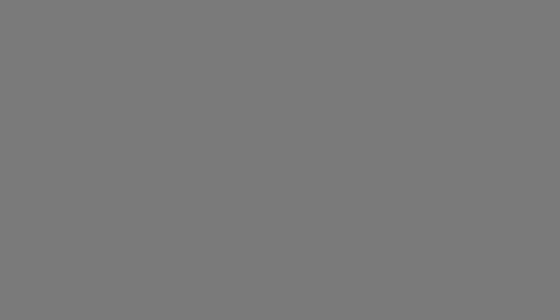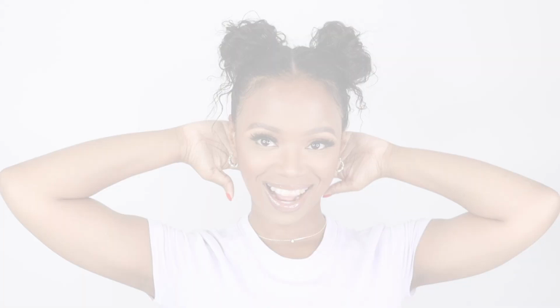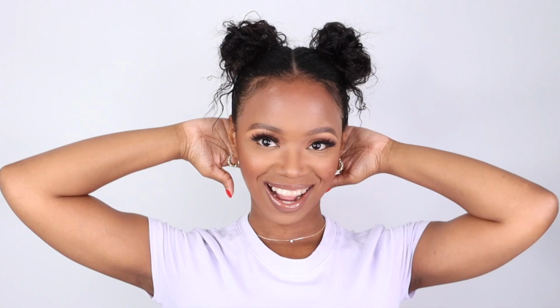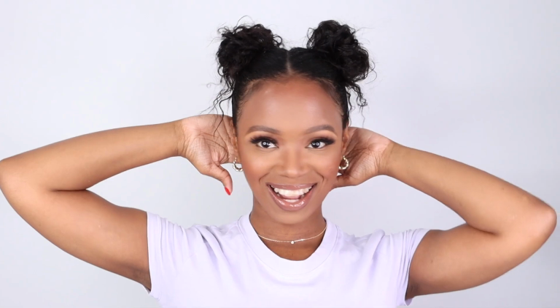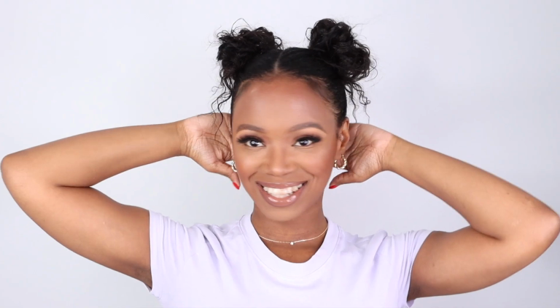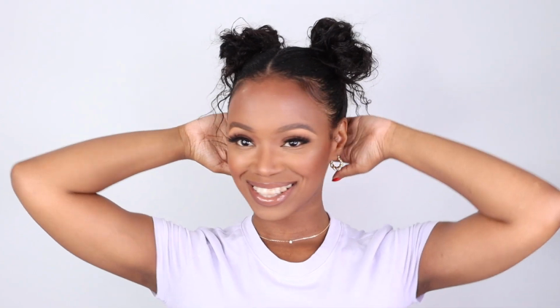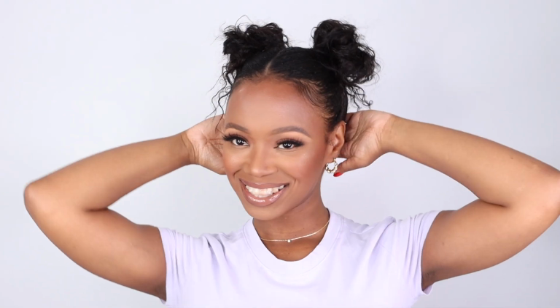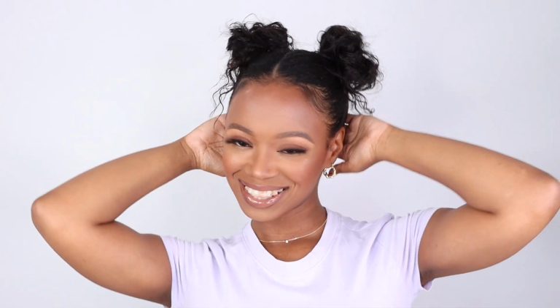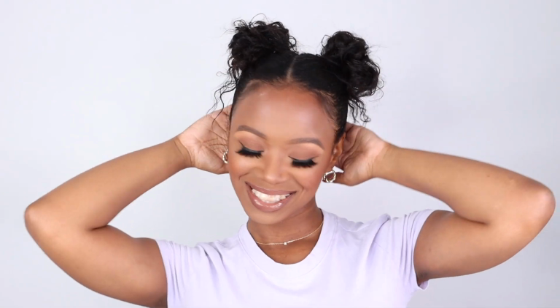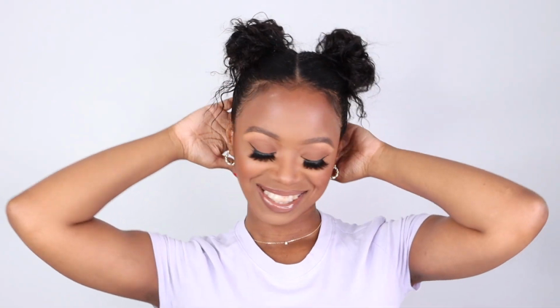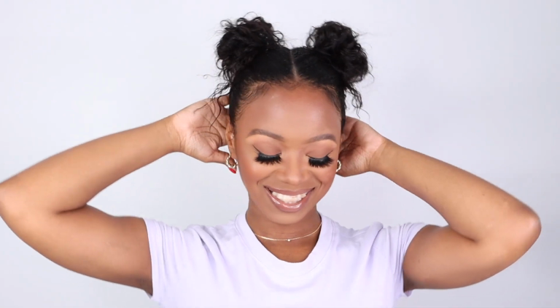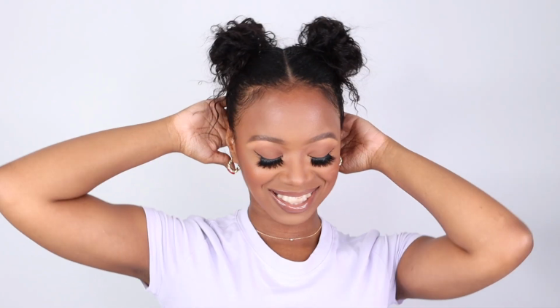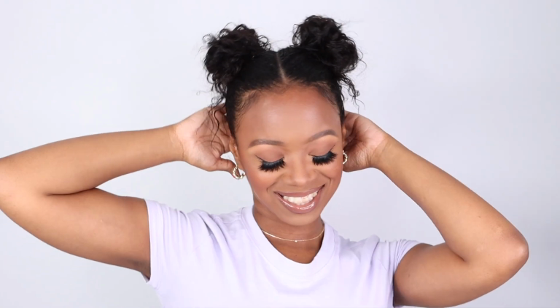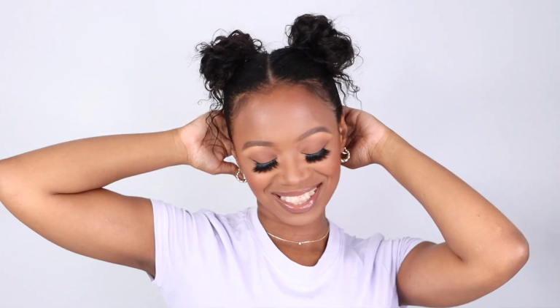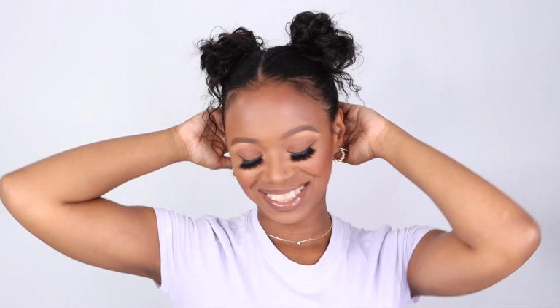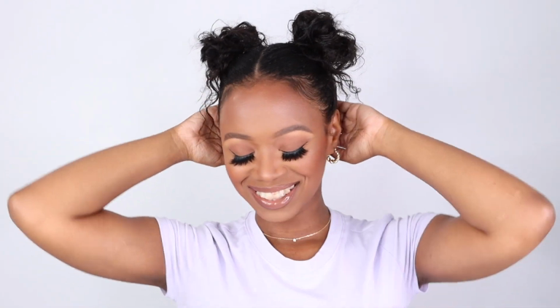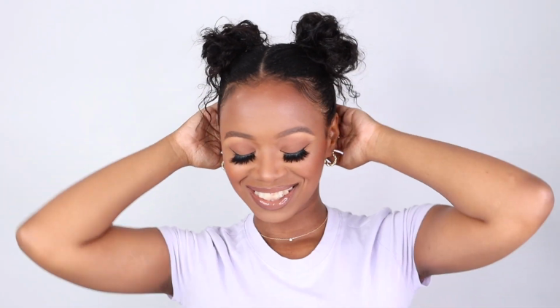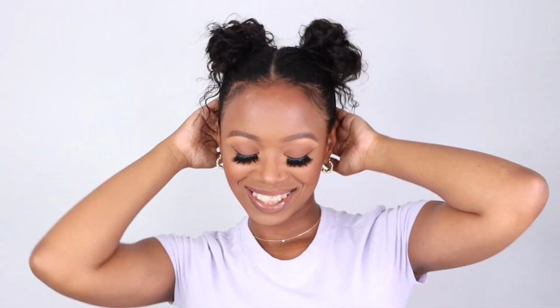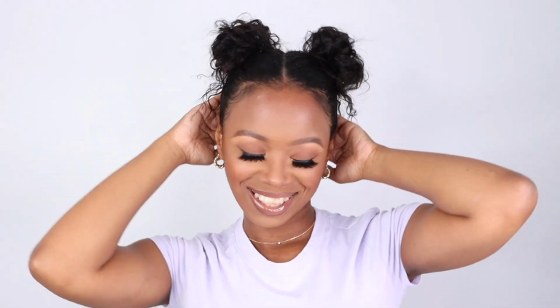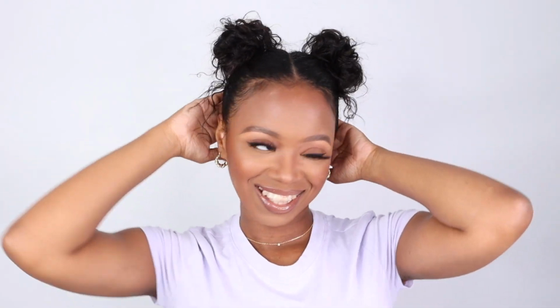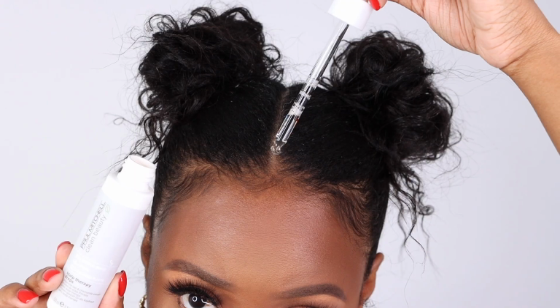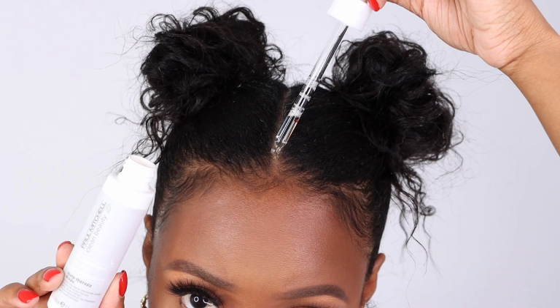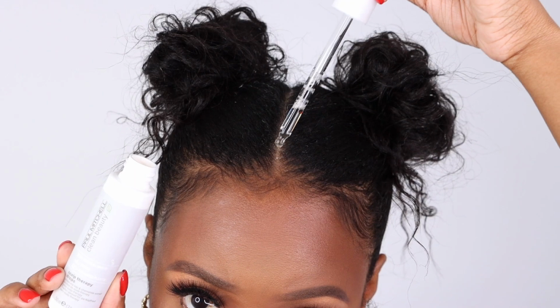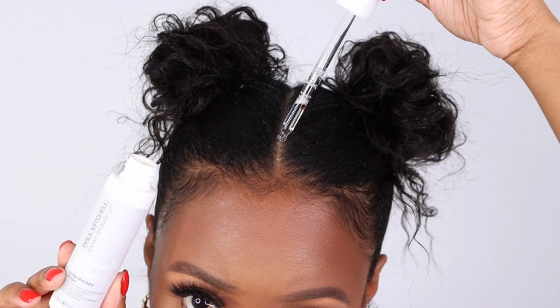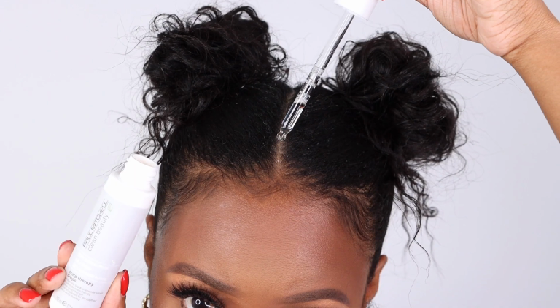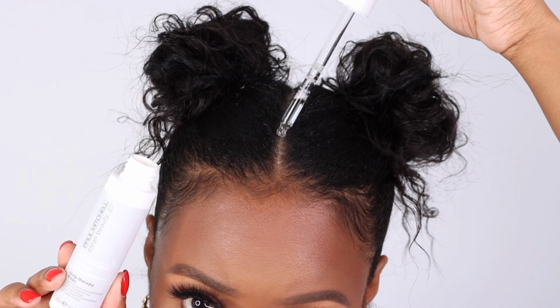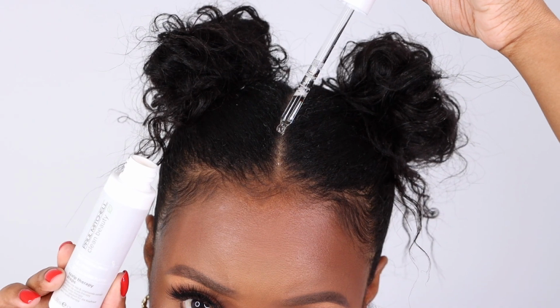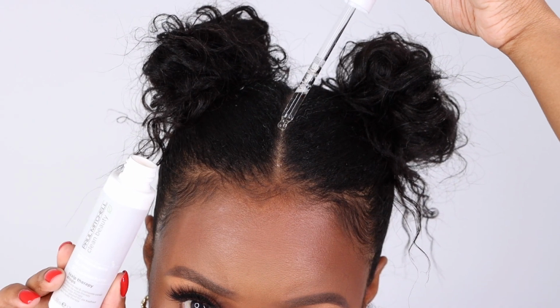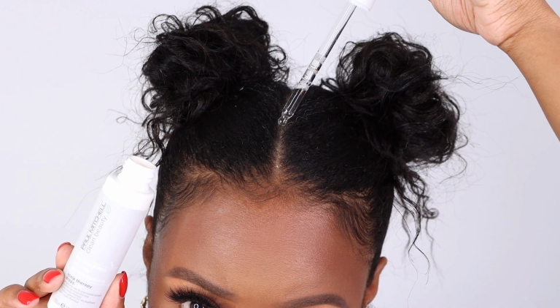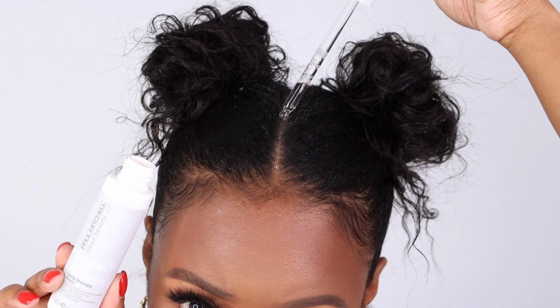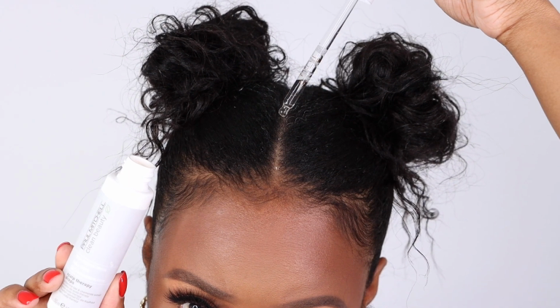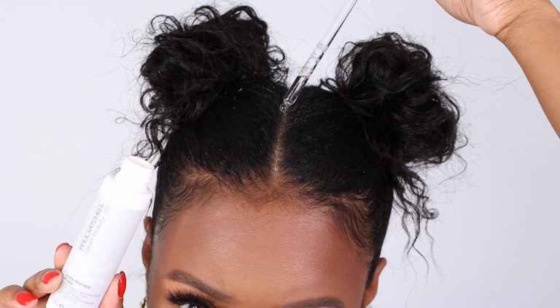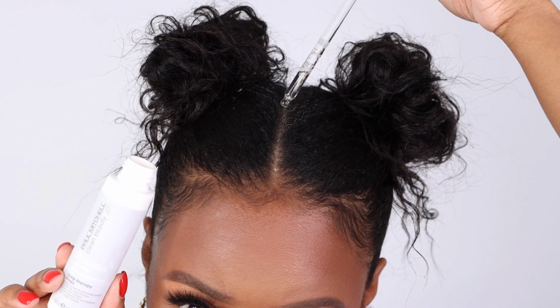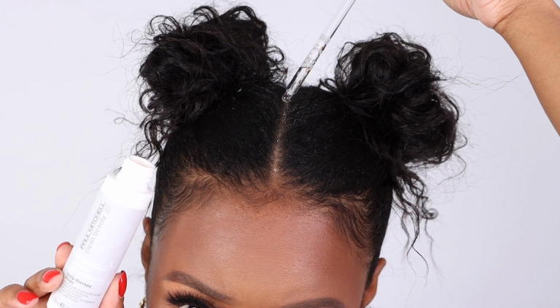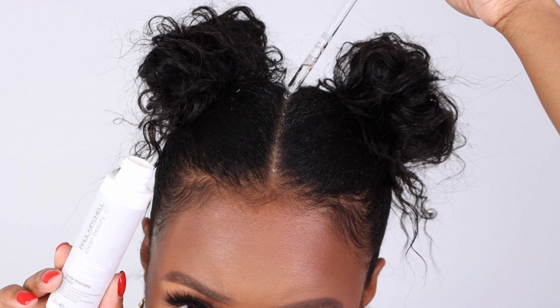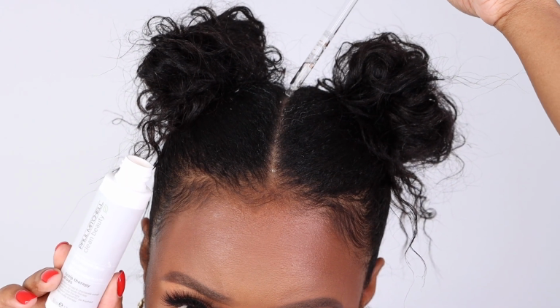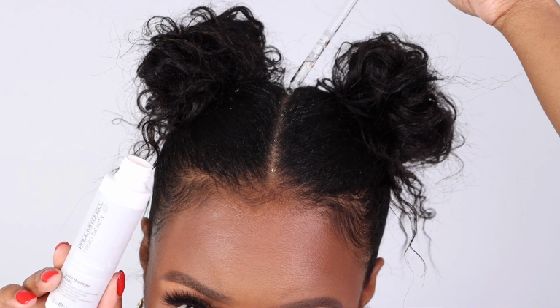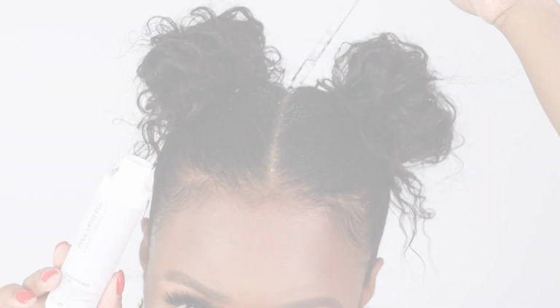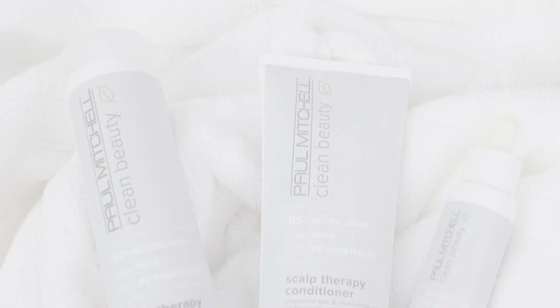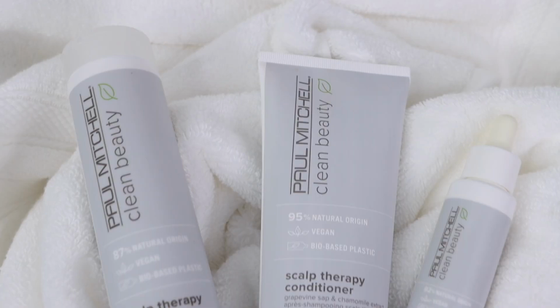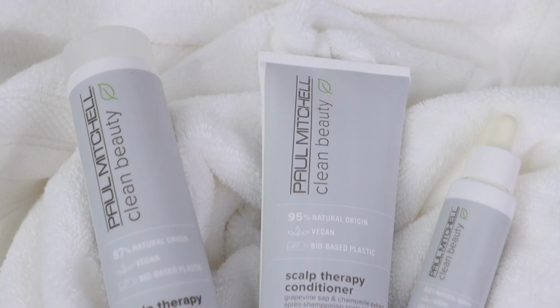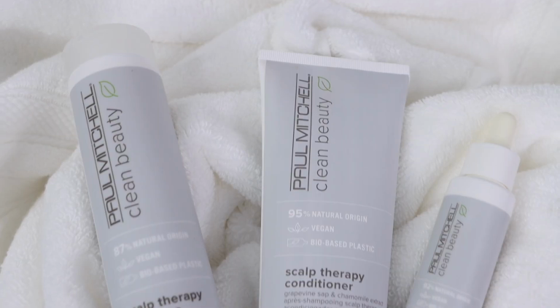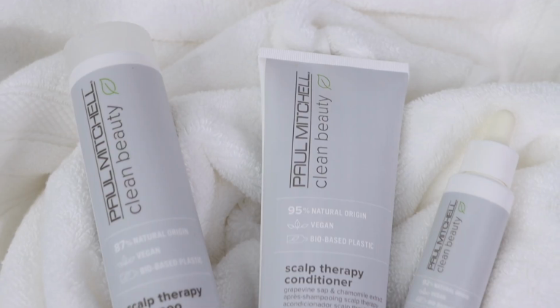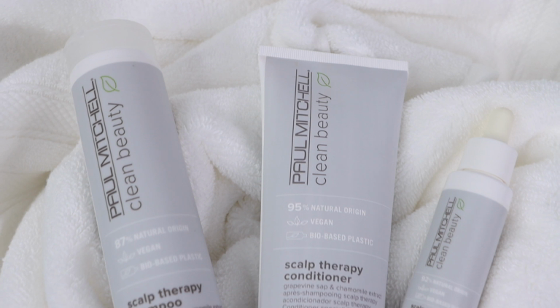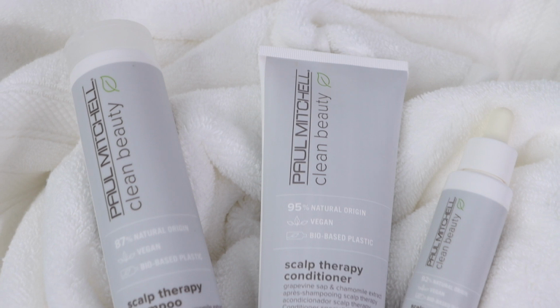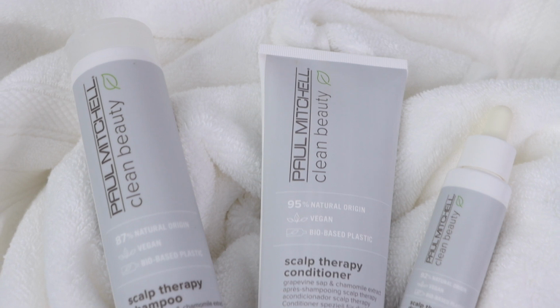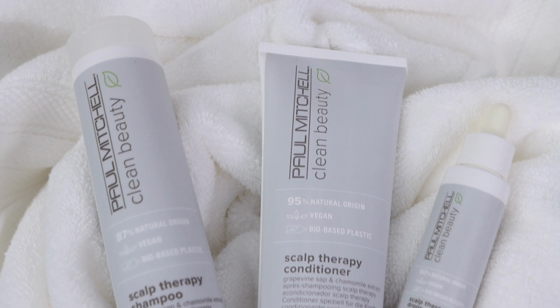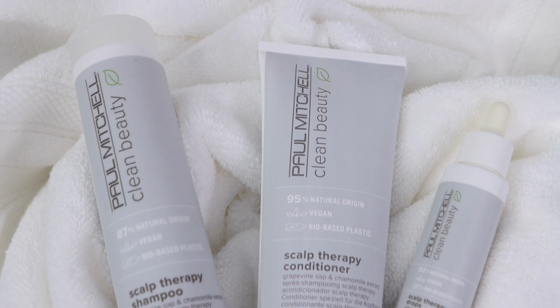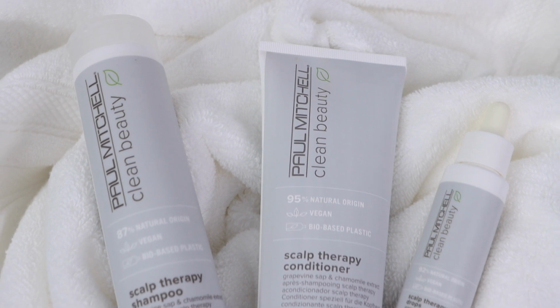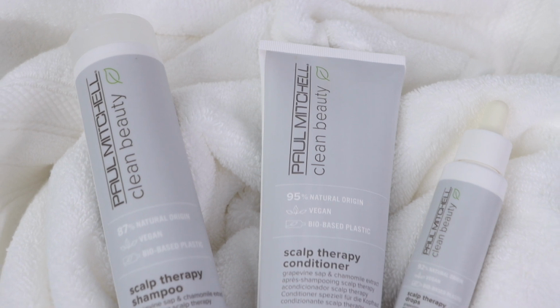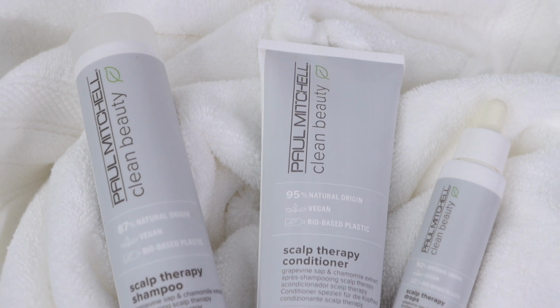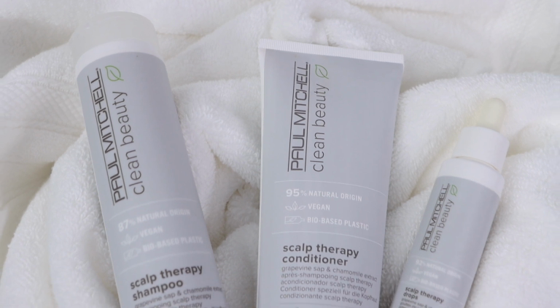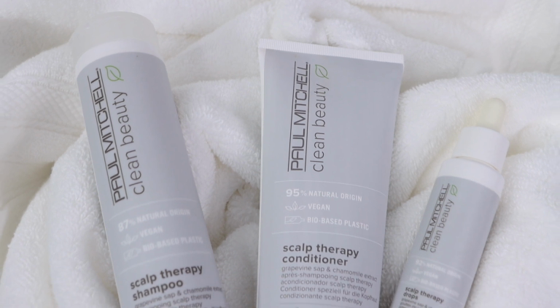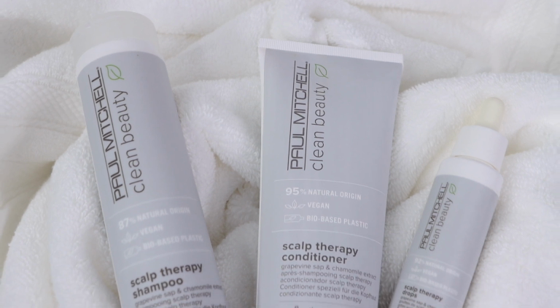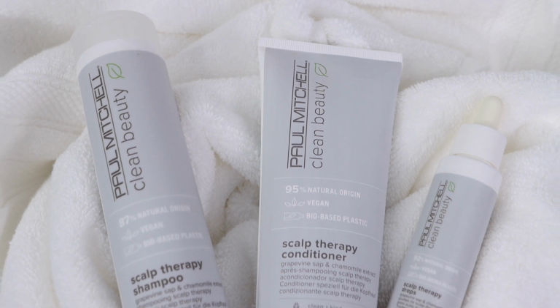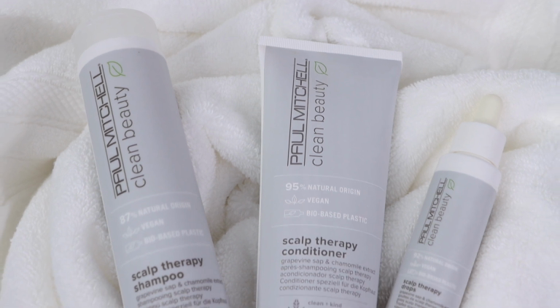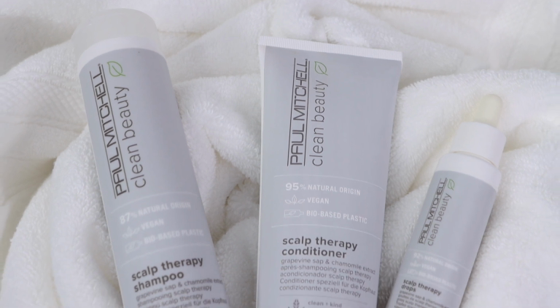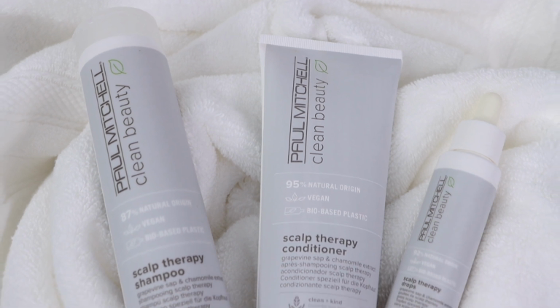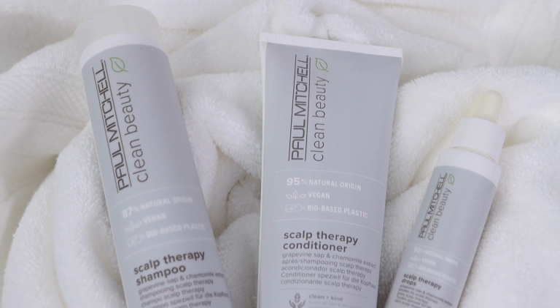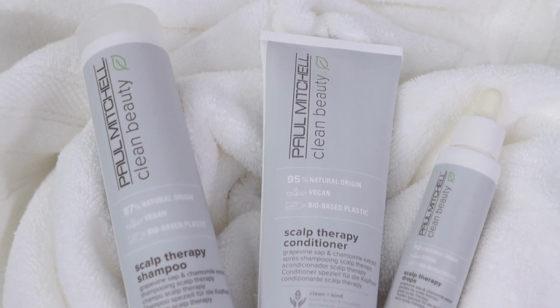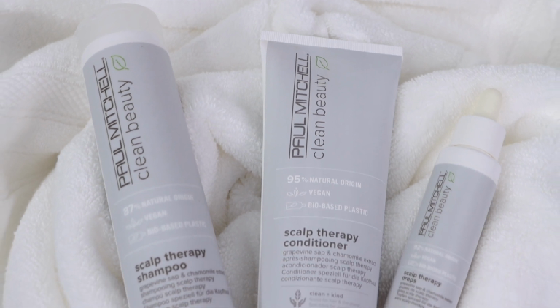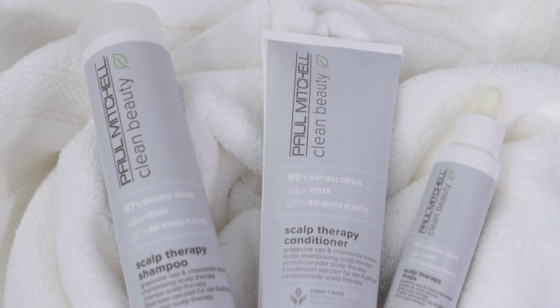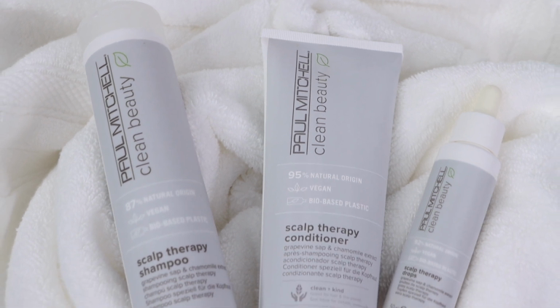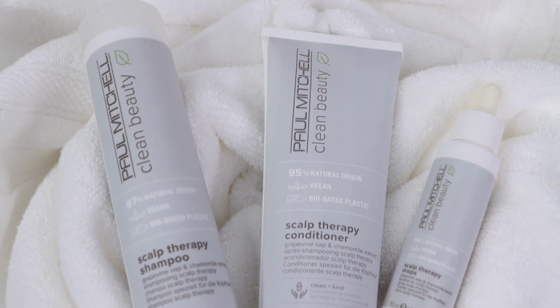Hey, Paul Mitchell friends, Megan here, and I'm excited to share my scalp massage routine with our new Clean Beauty Scalp Therapy Drops.